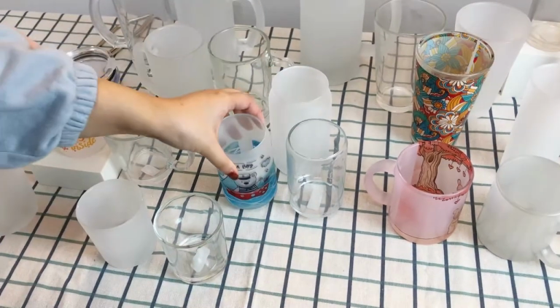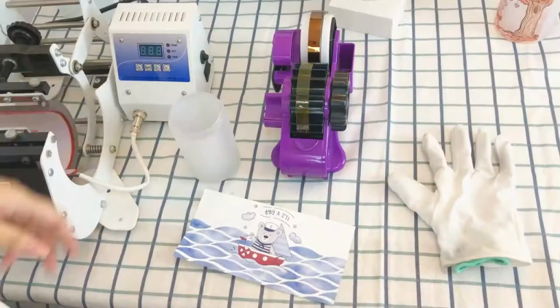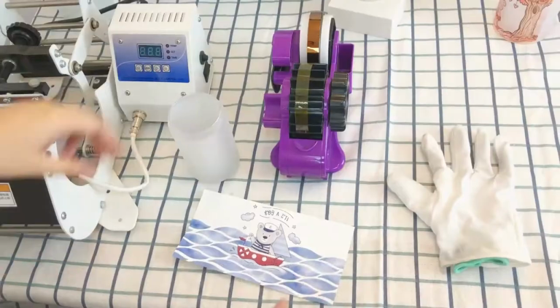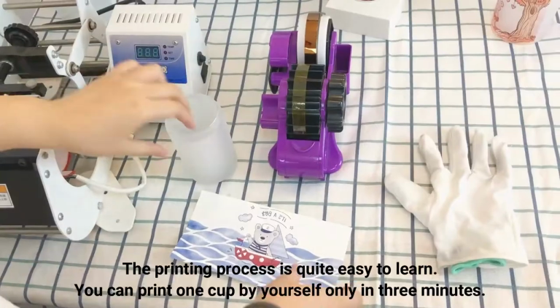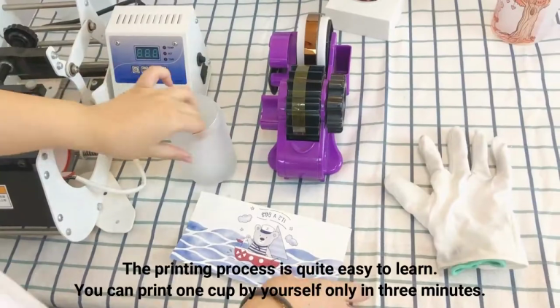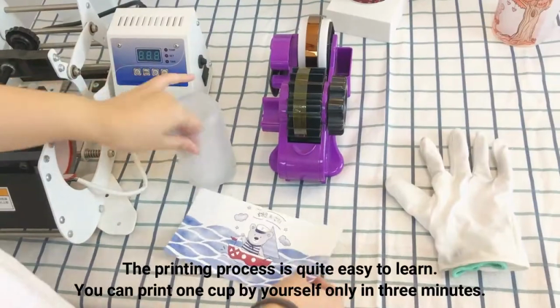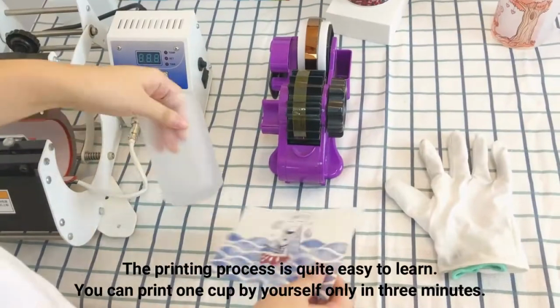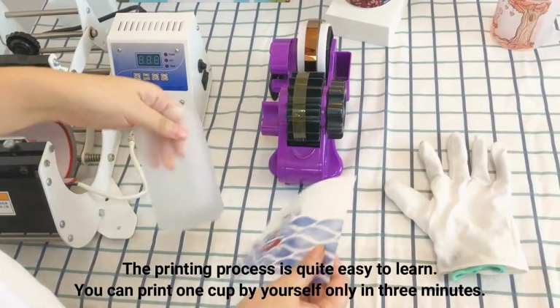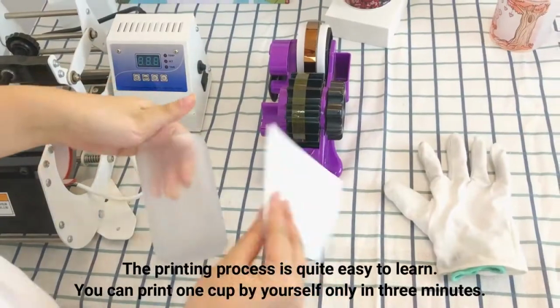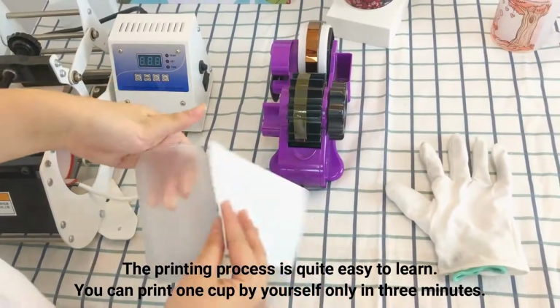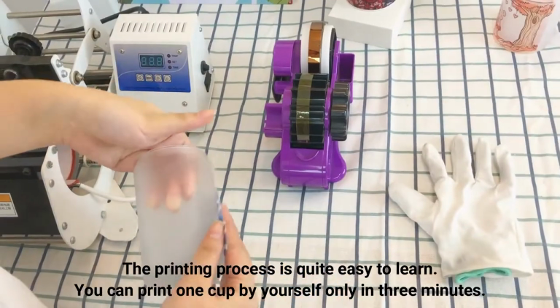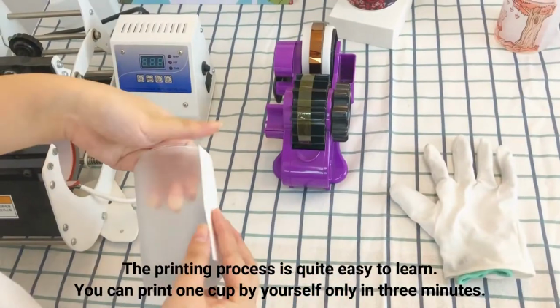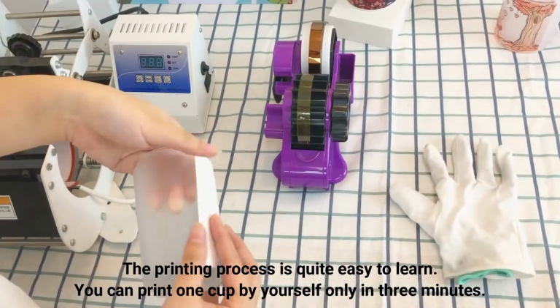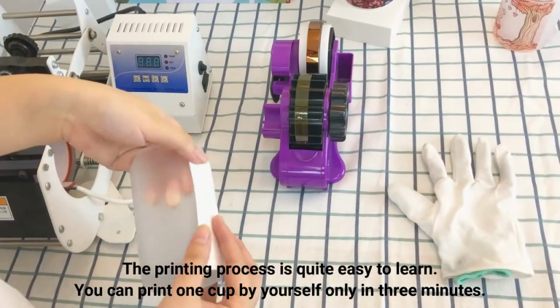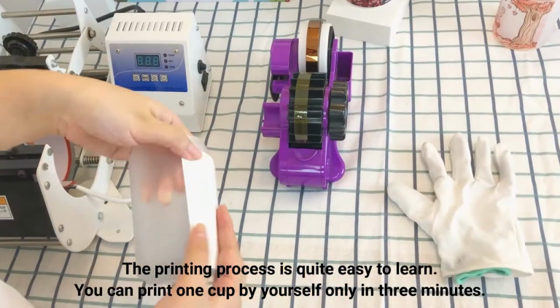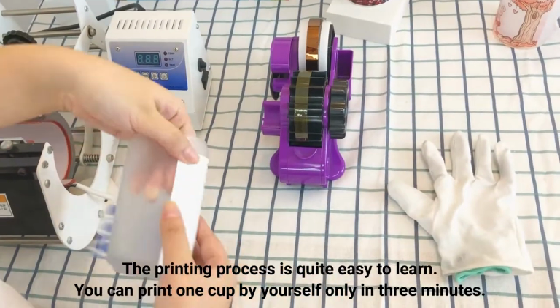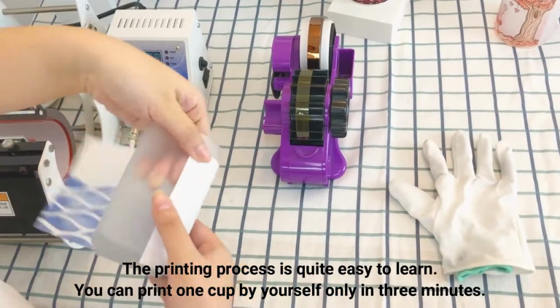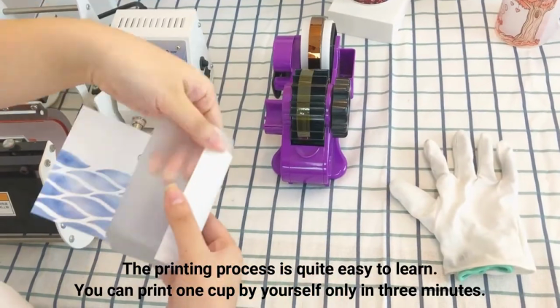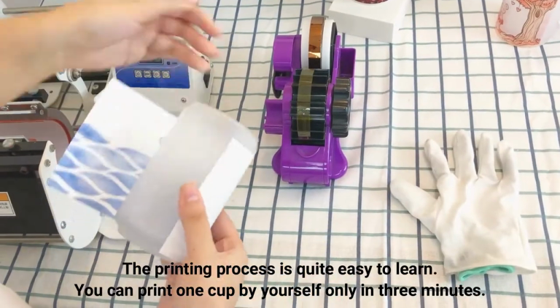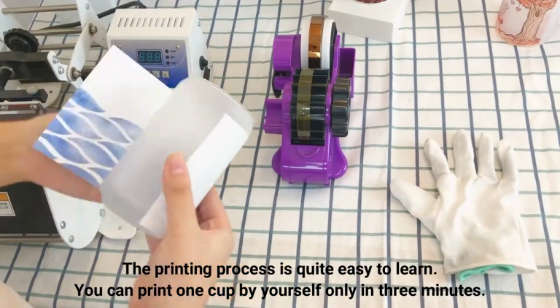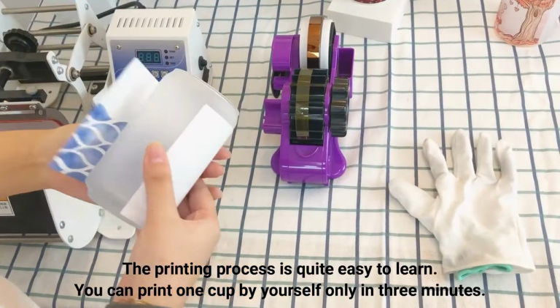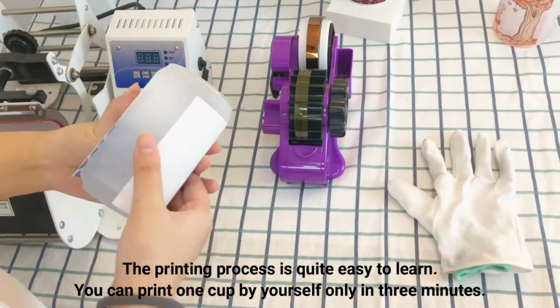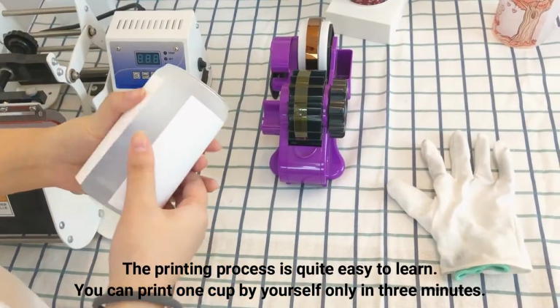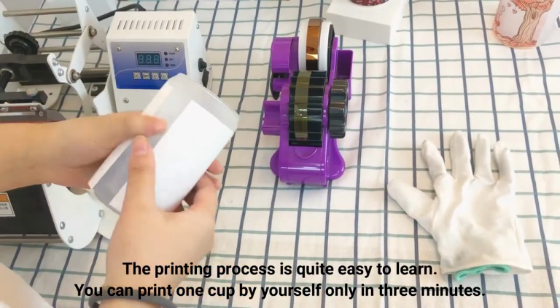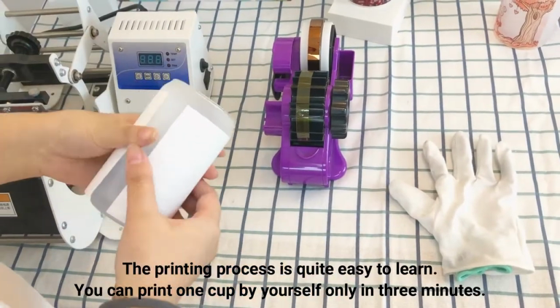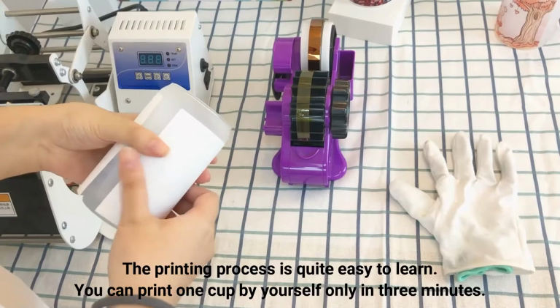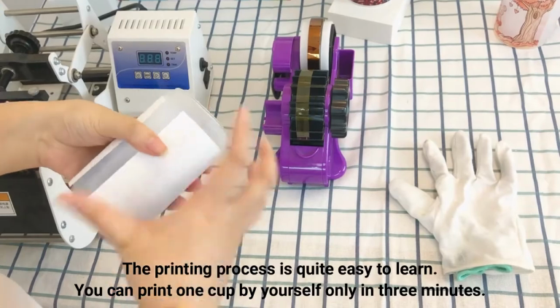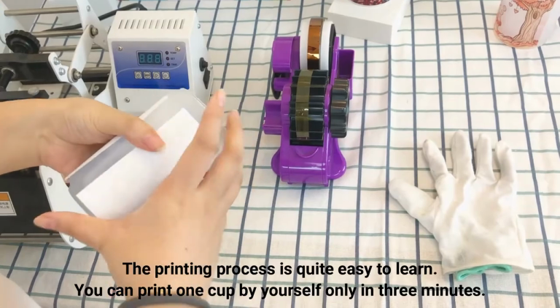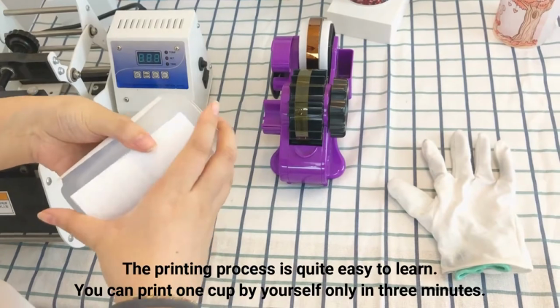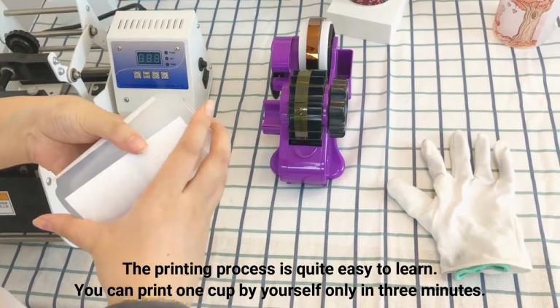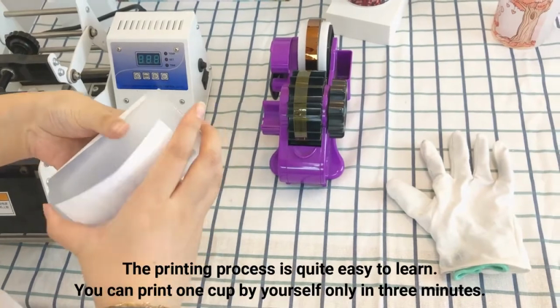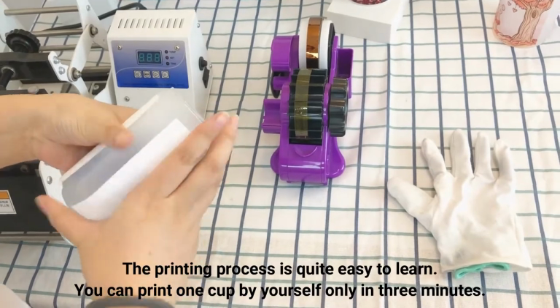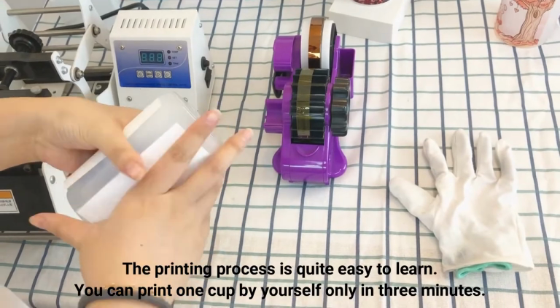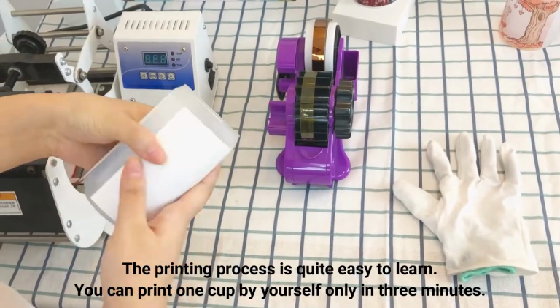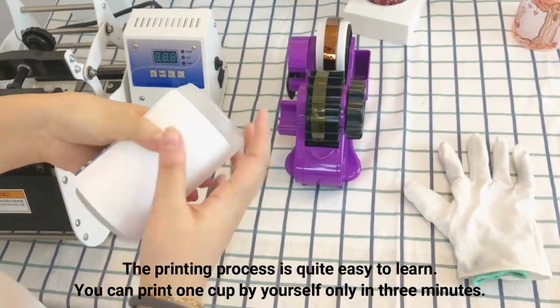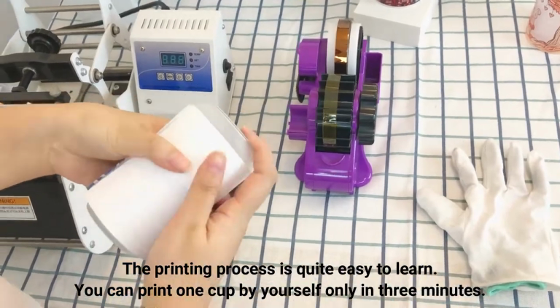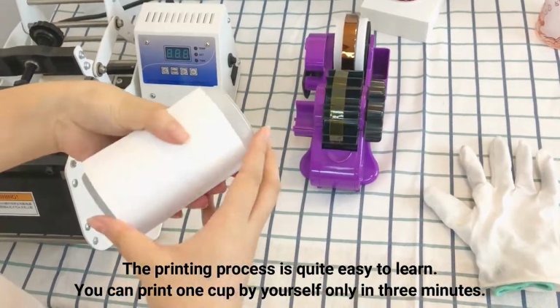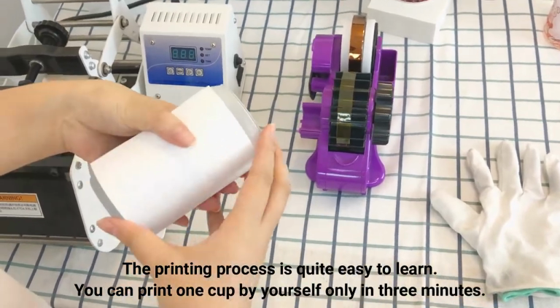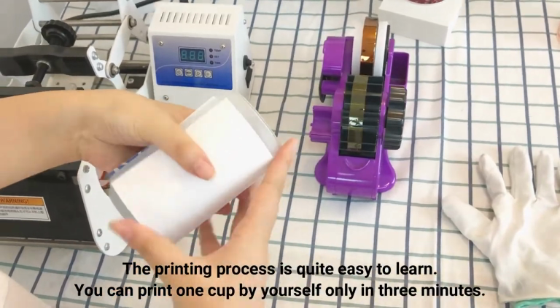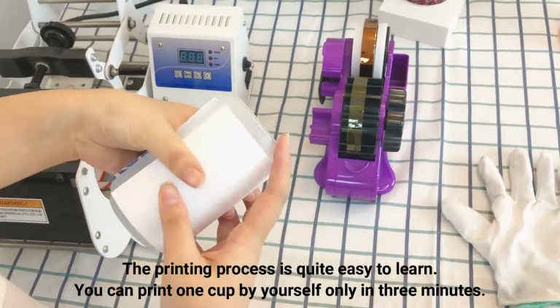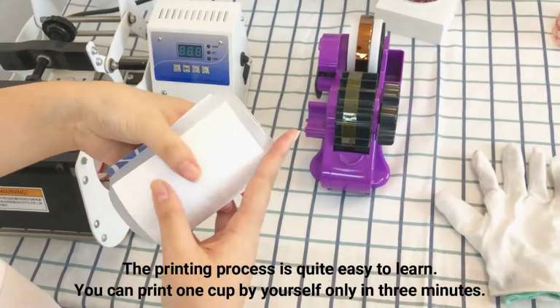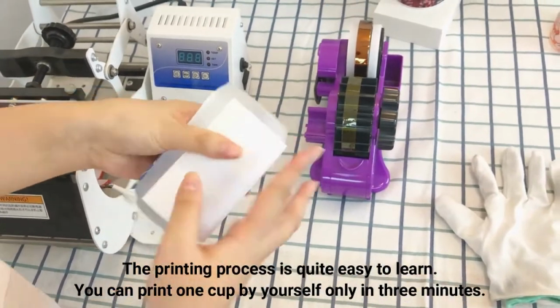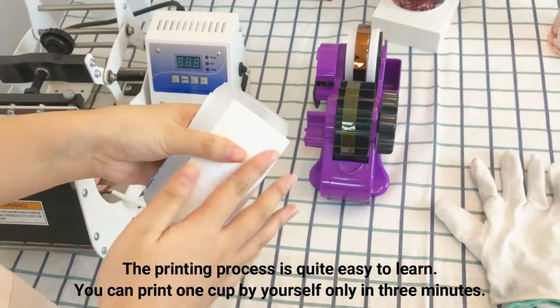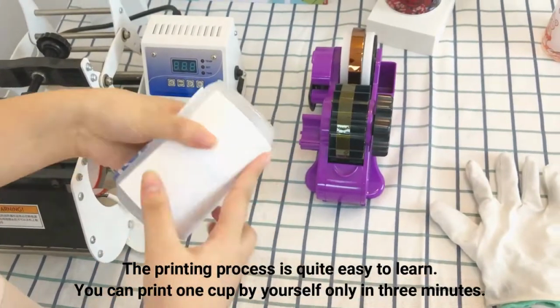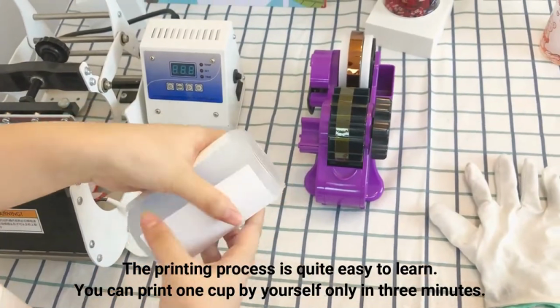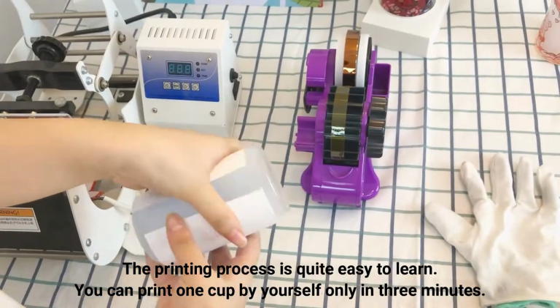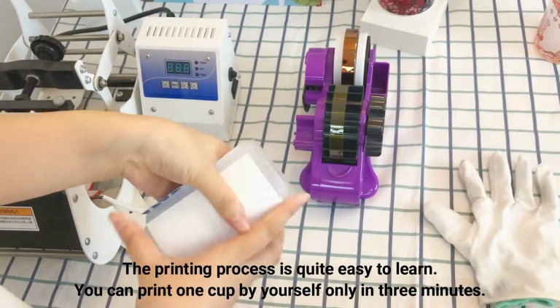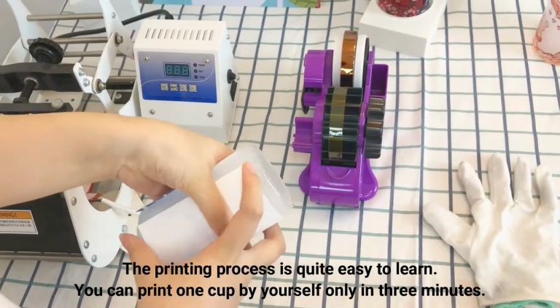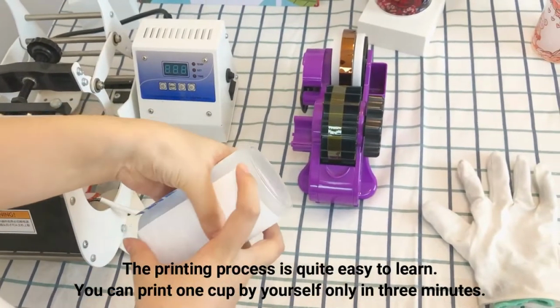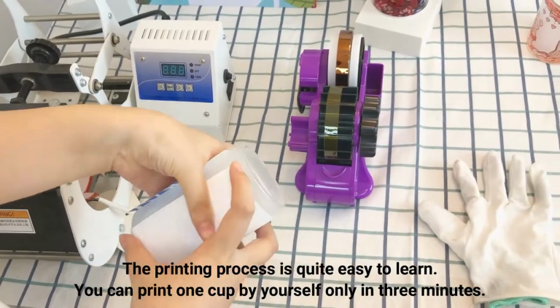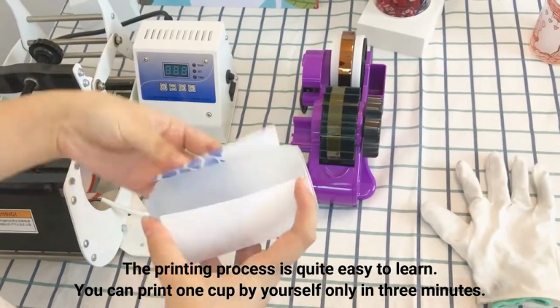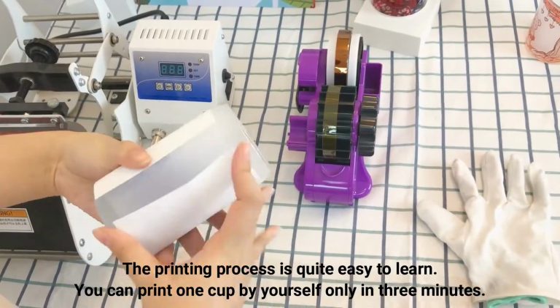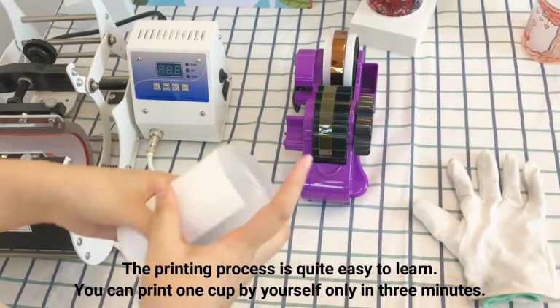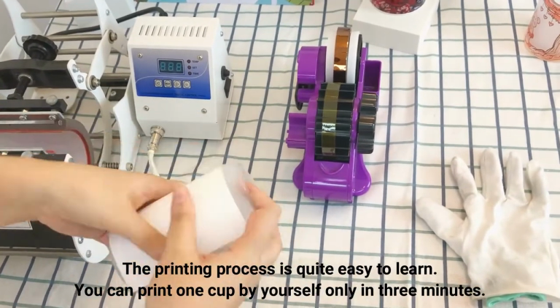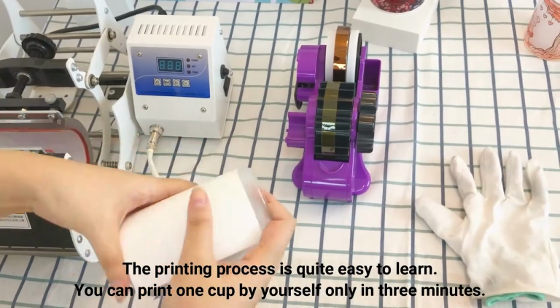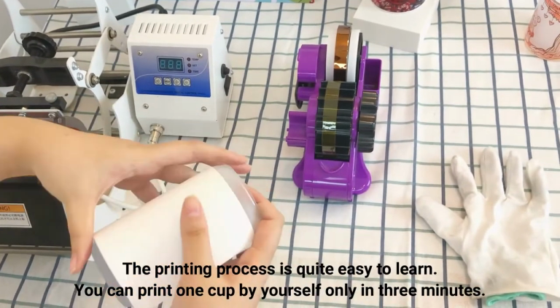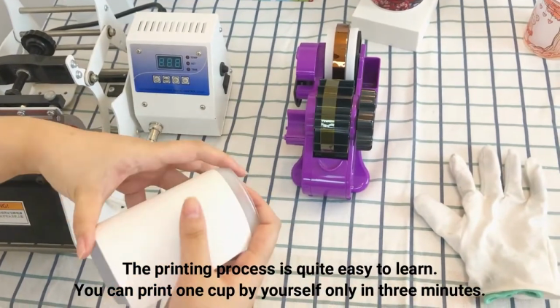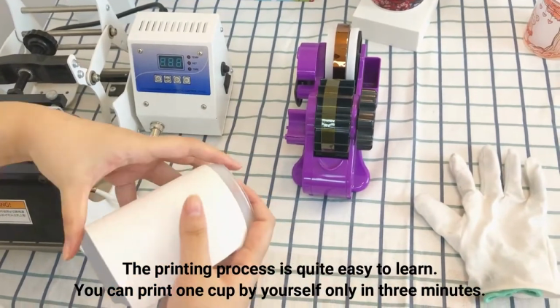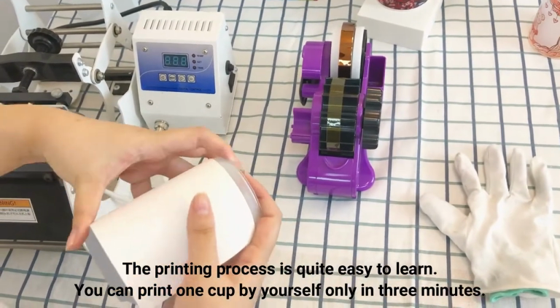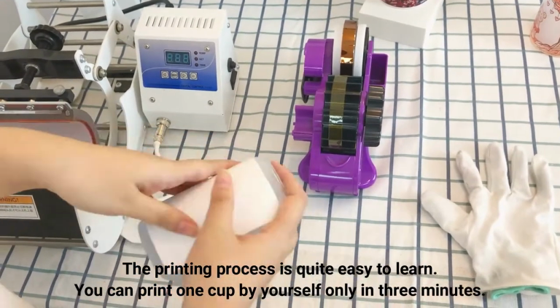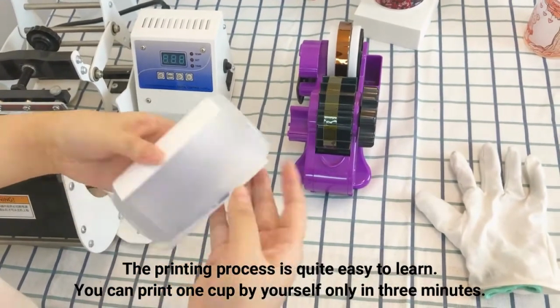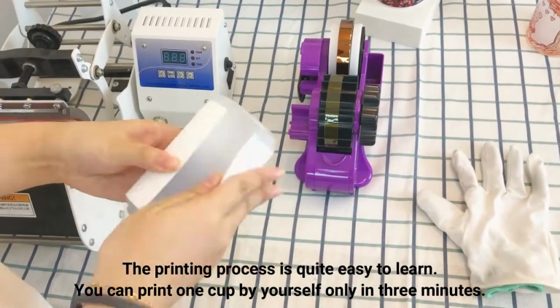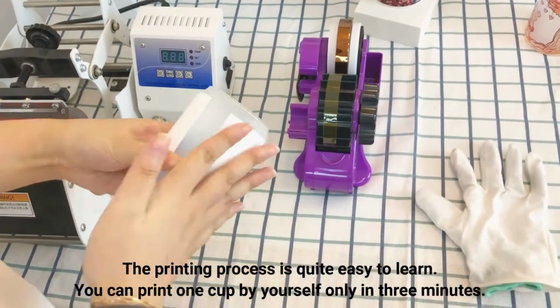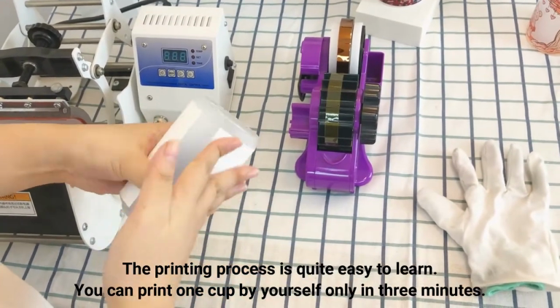The printing process is quite easy to learn. You can print one cup by yourself only in three minutes.